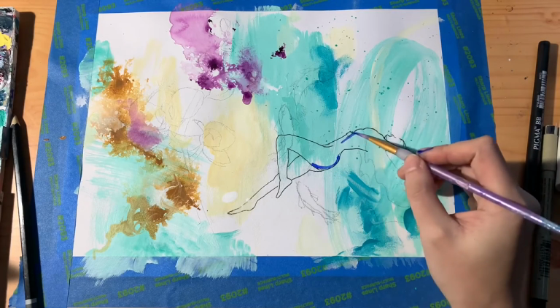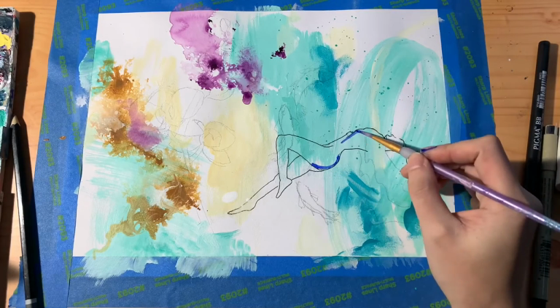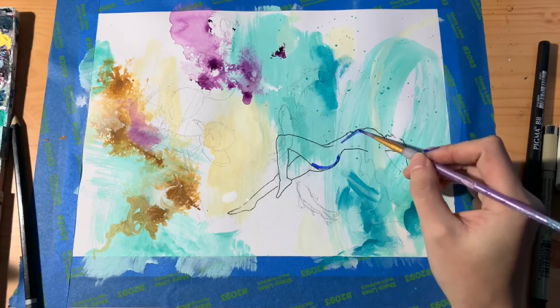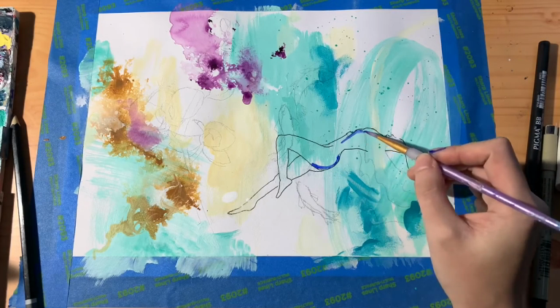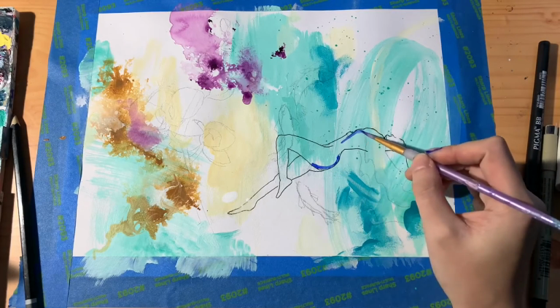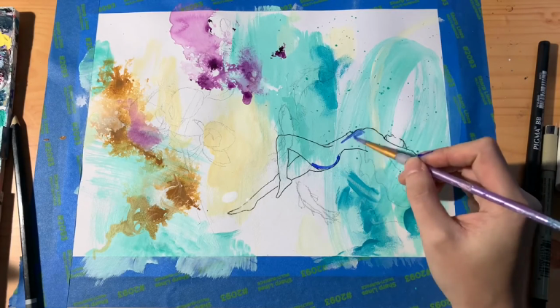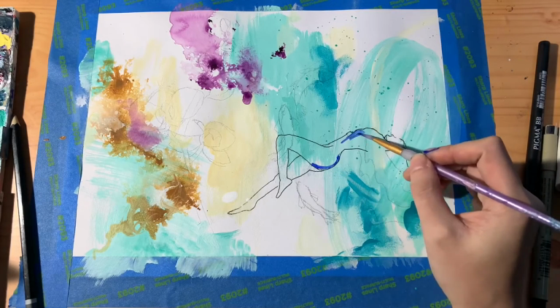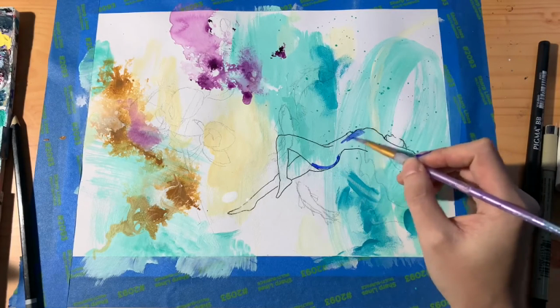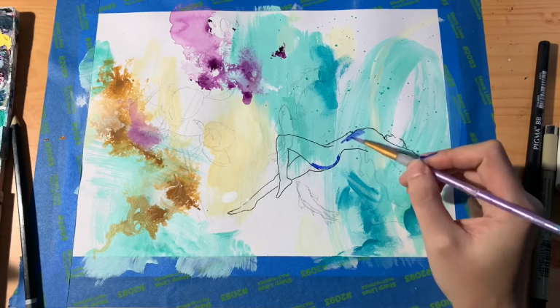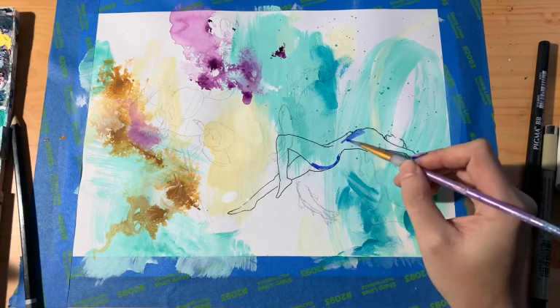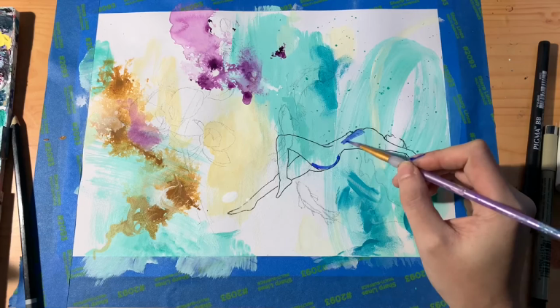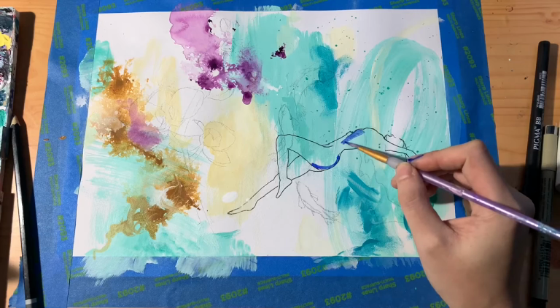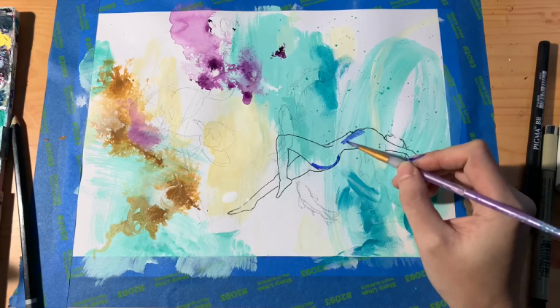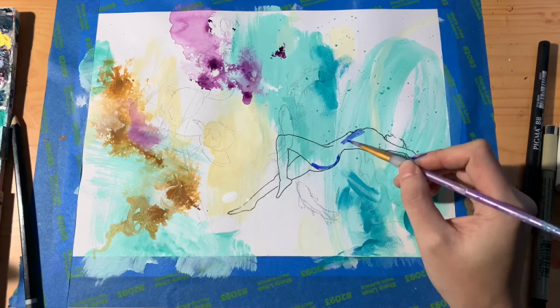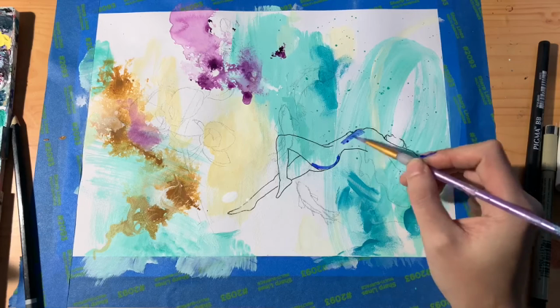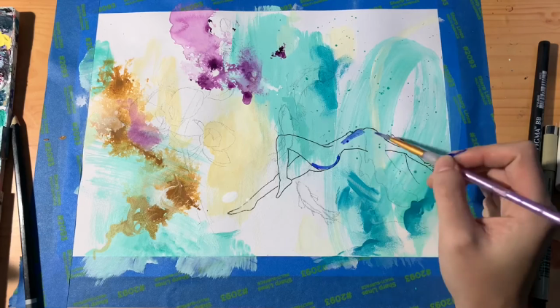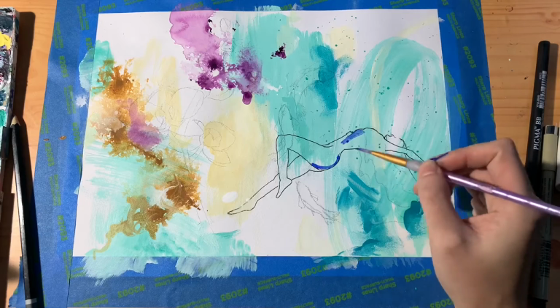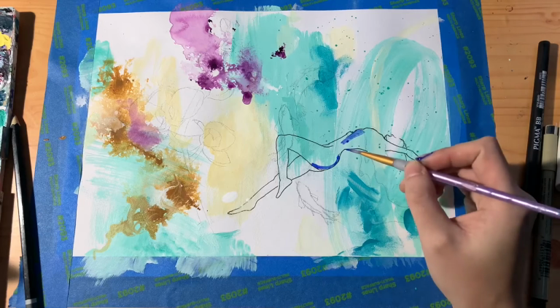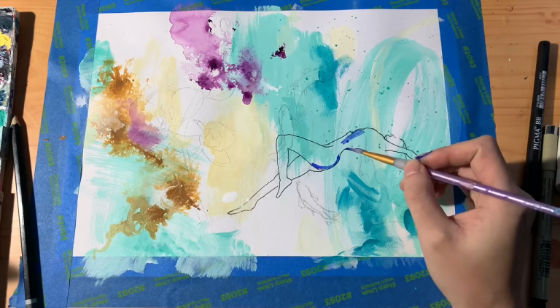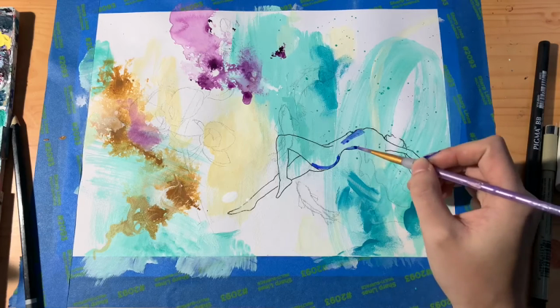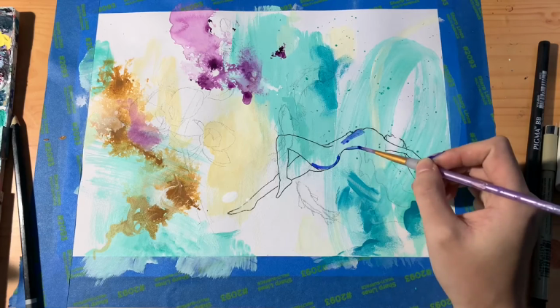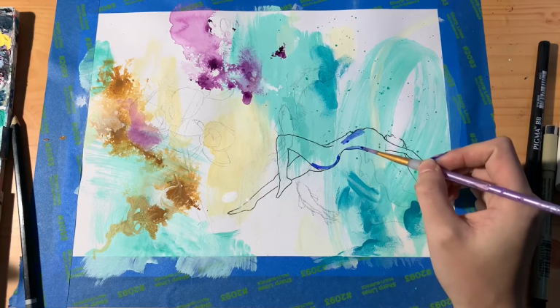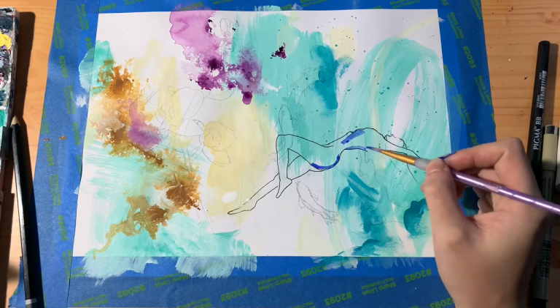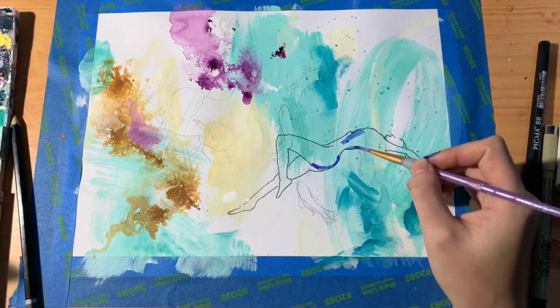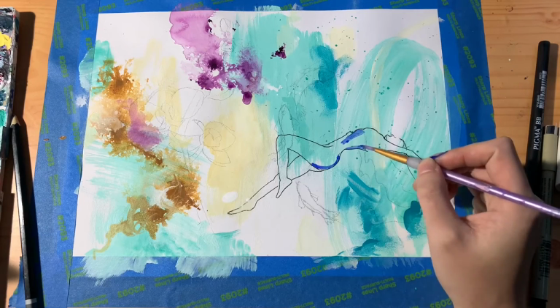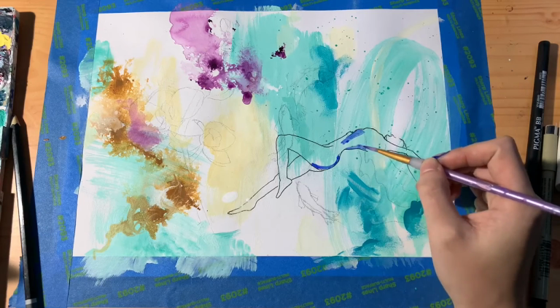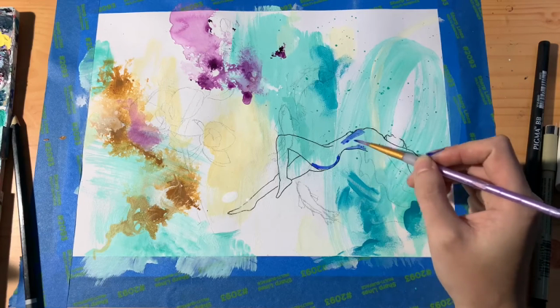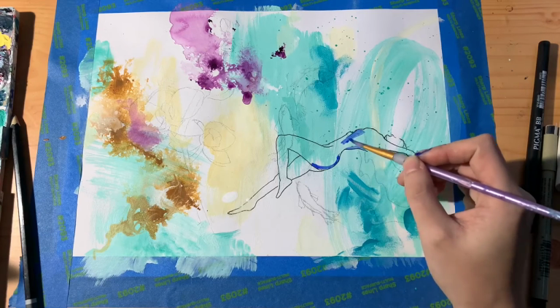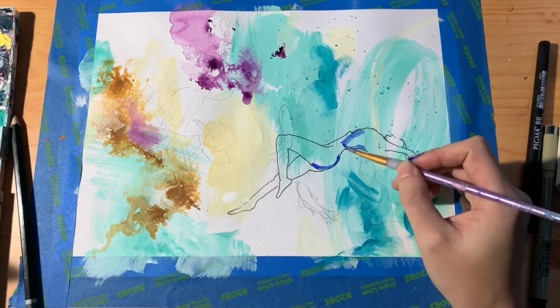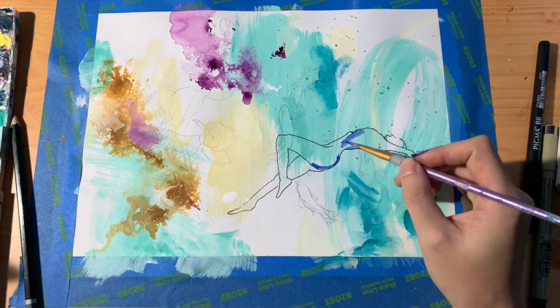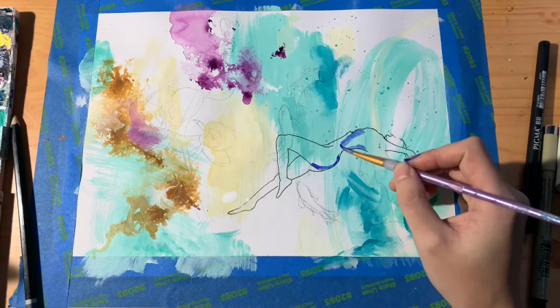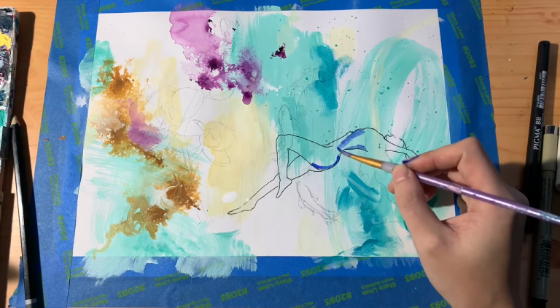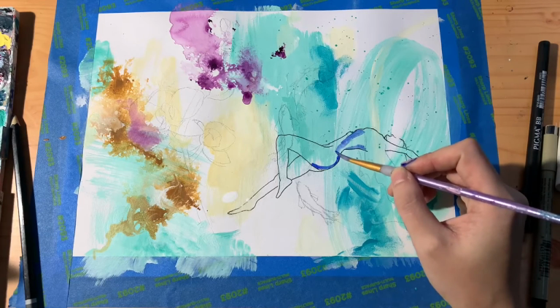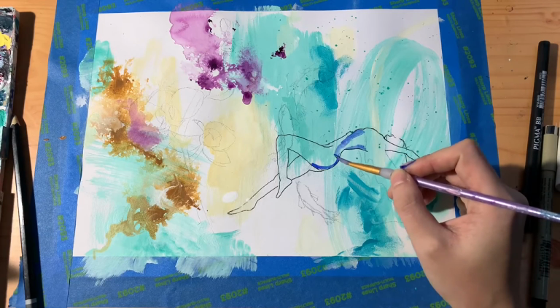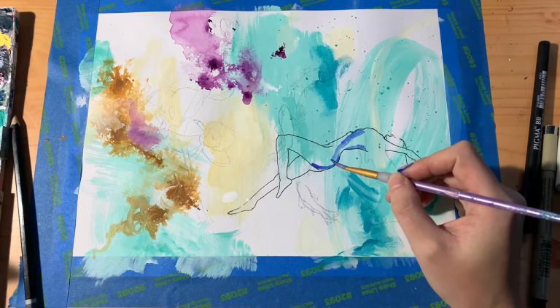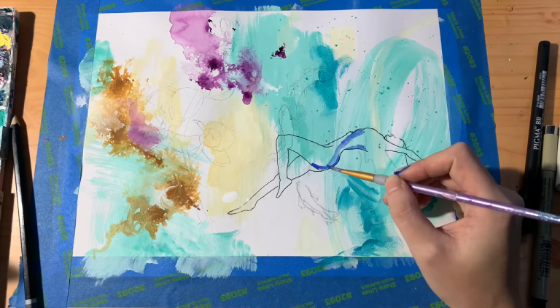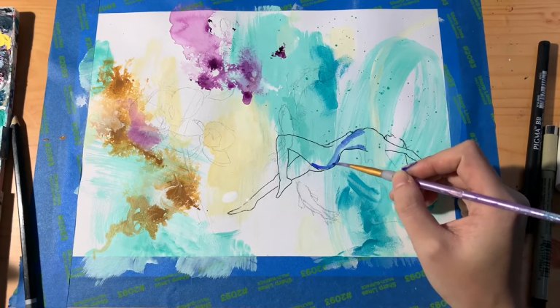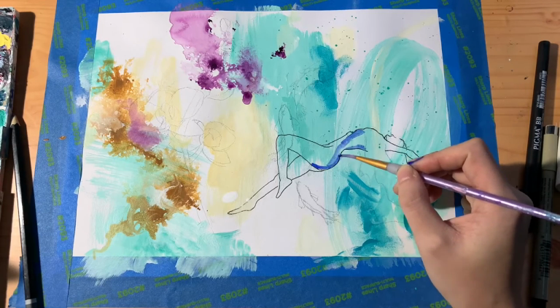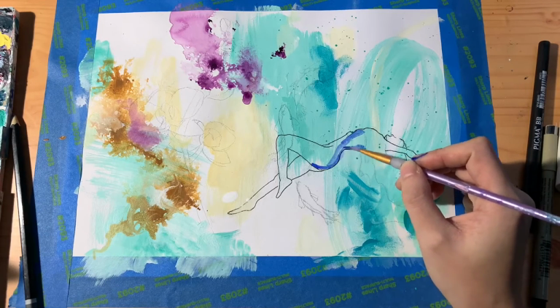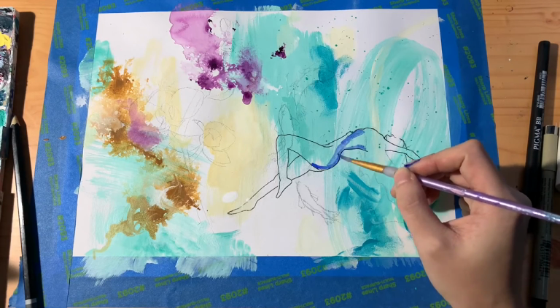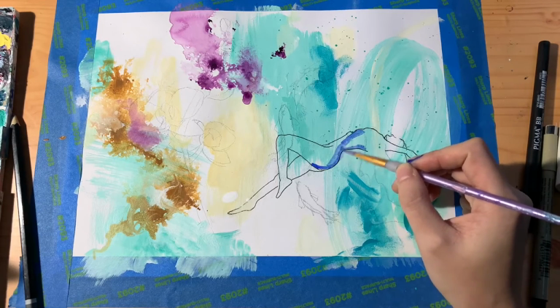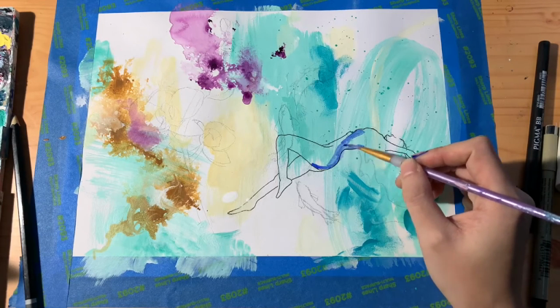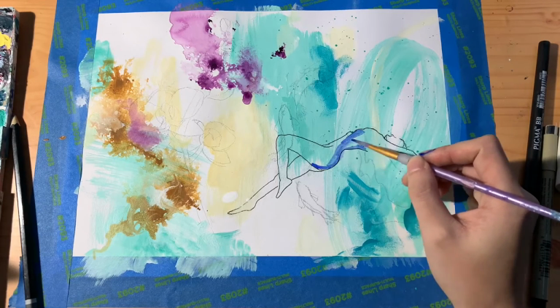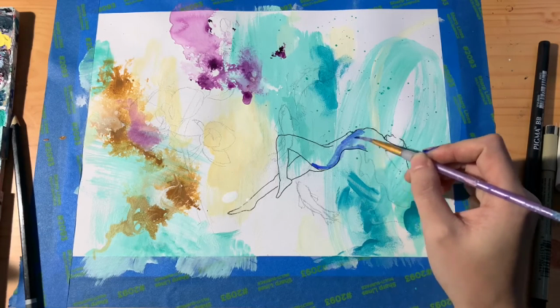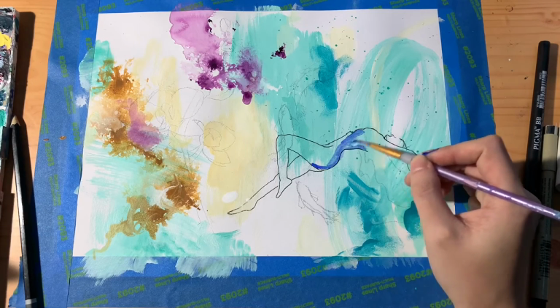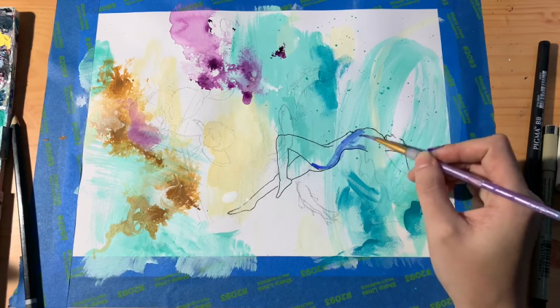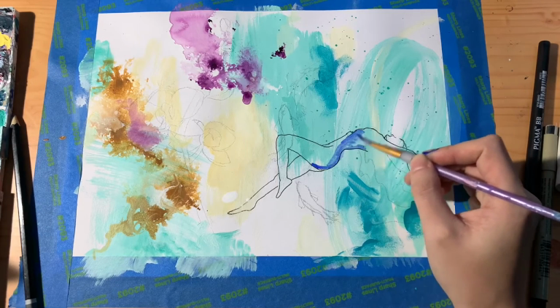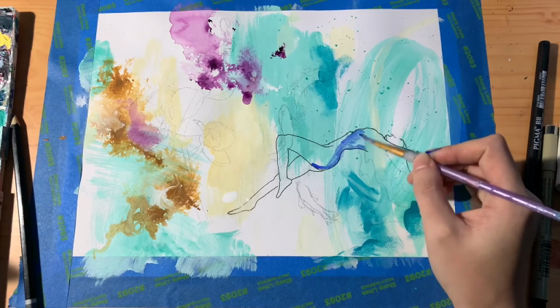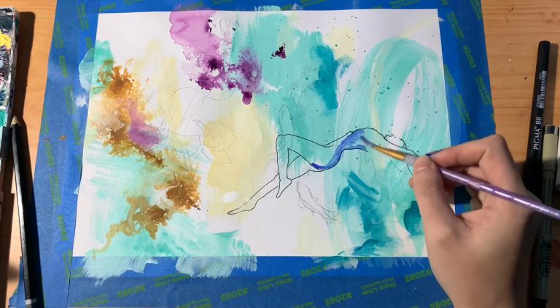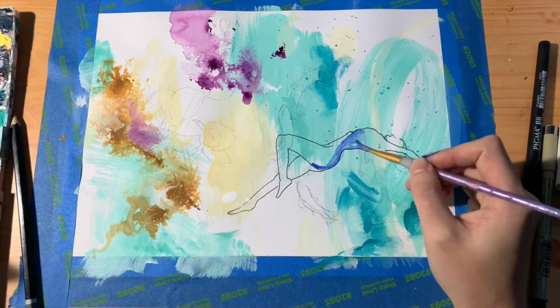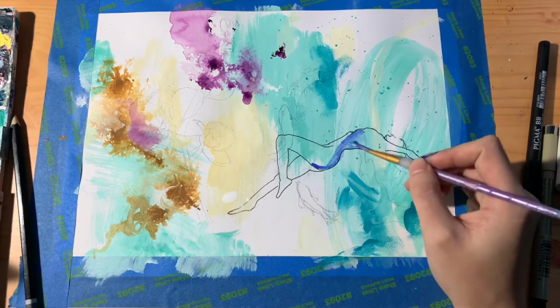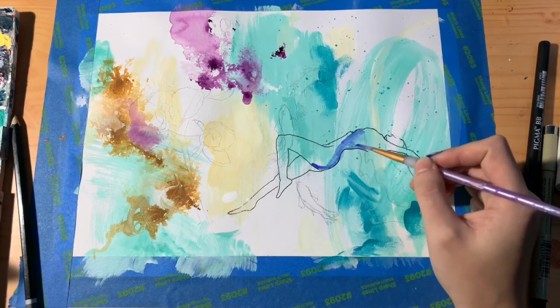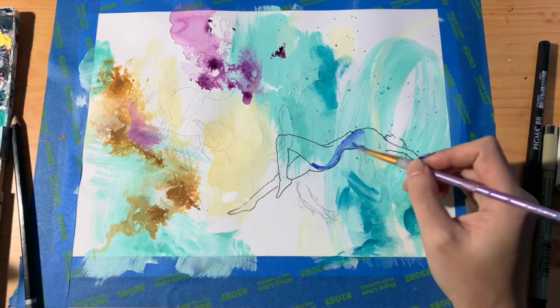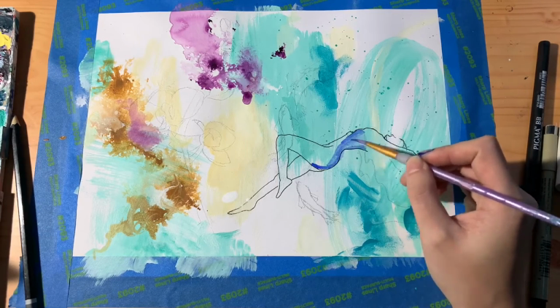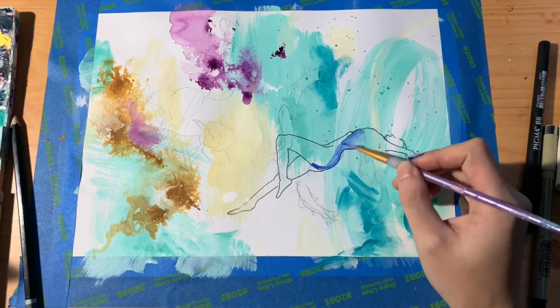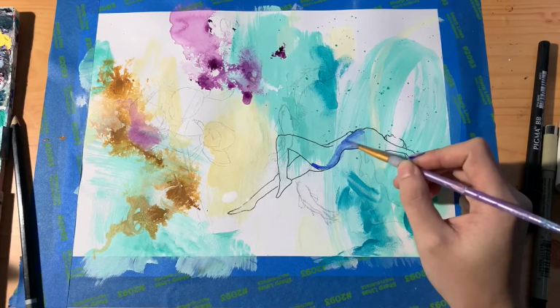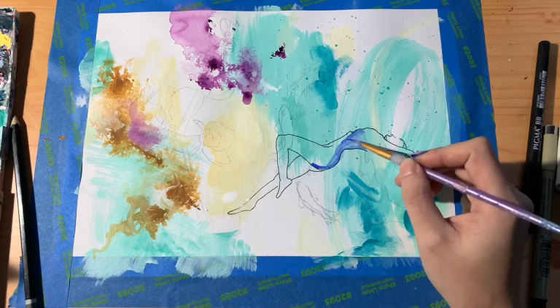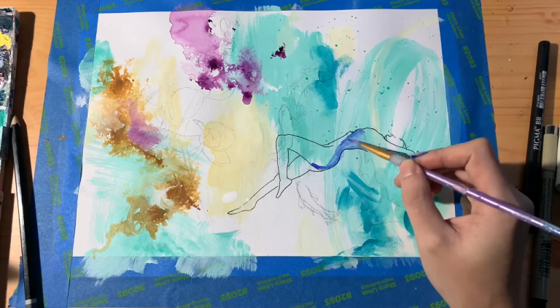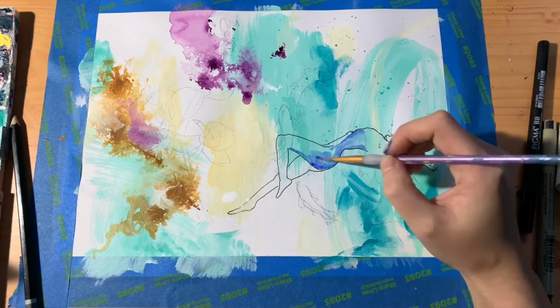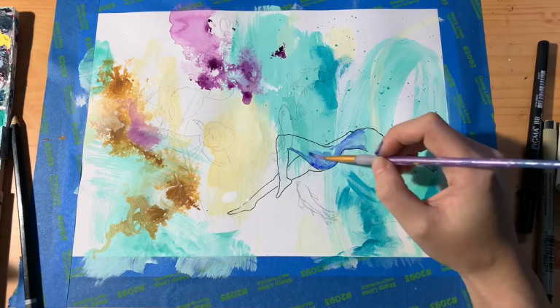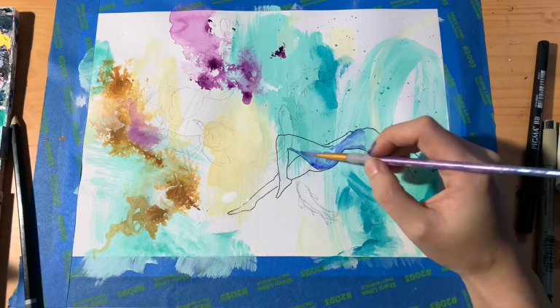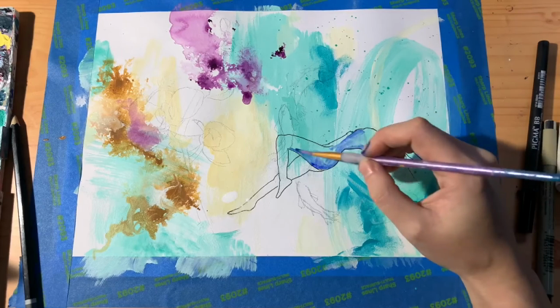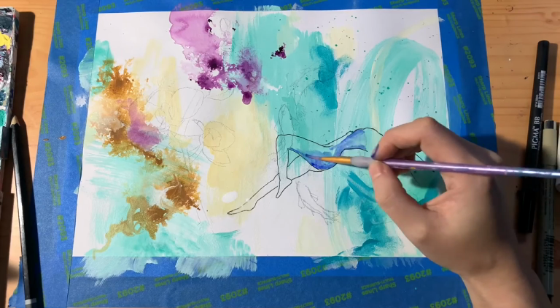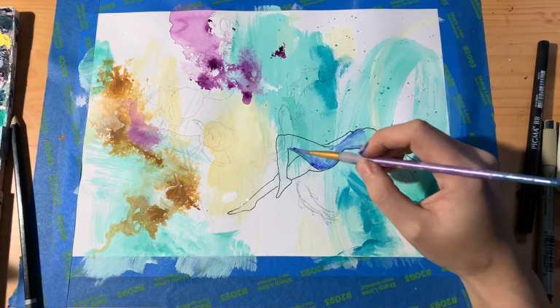I don't really know how I'll end up coloring her, but since she is underwater I'm starting by making the shadows a deep blue.